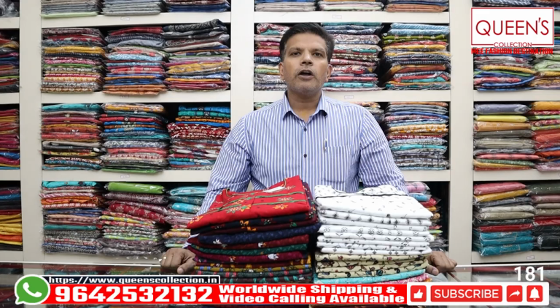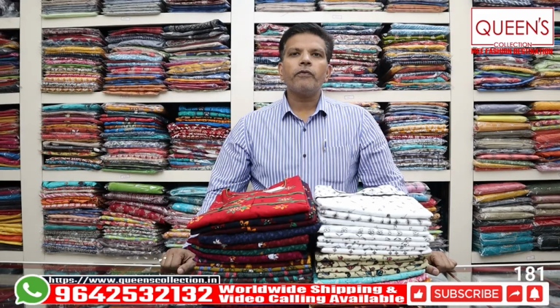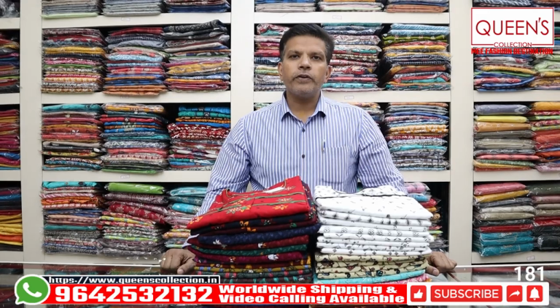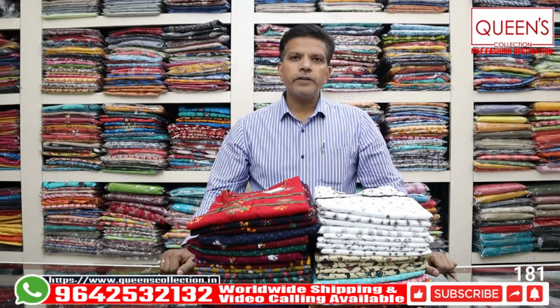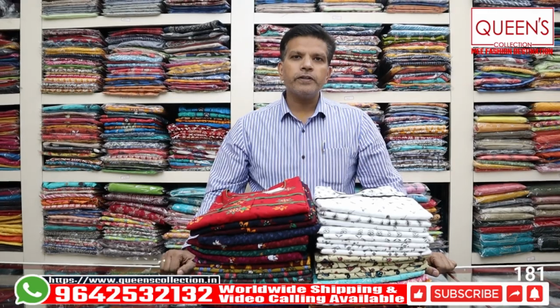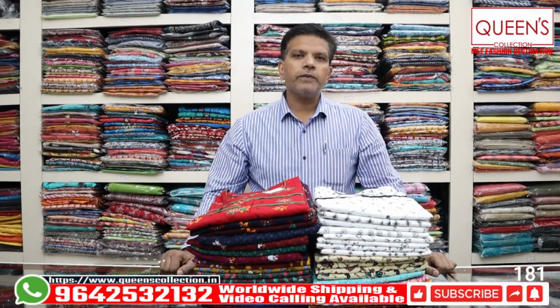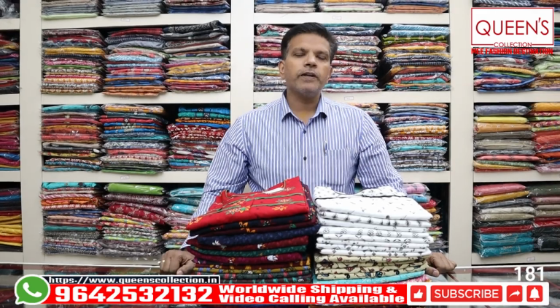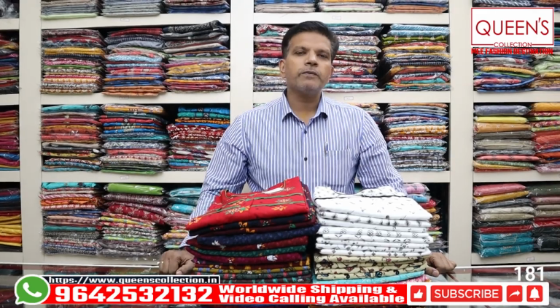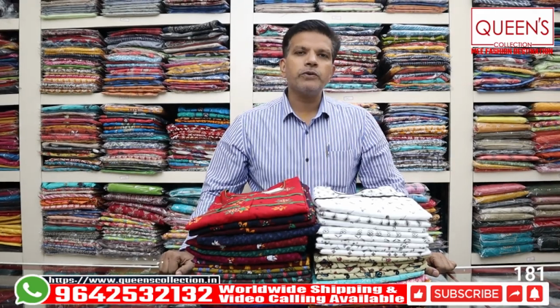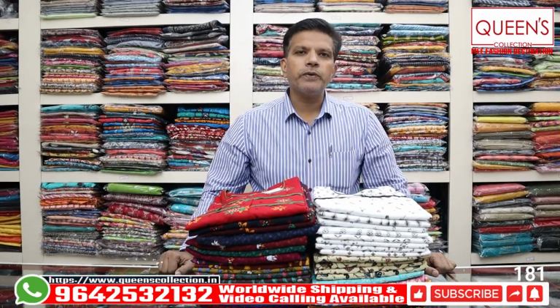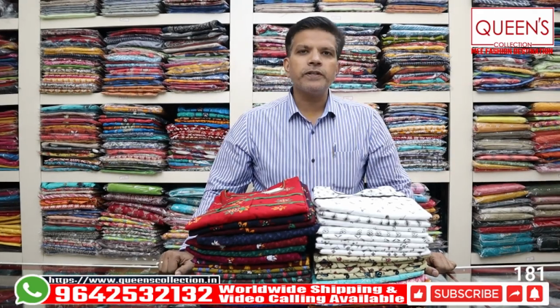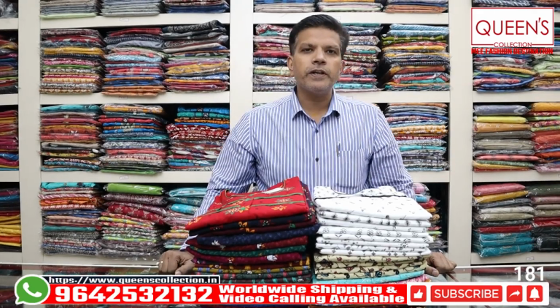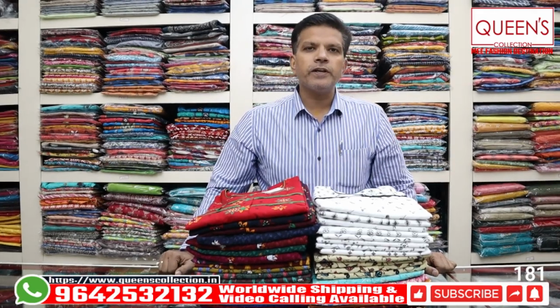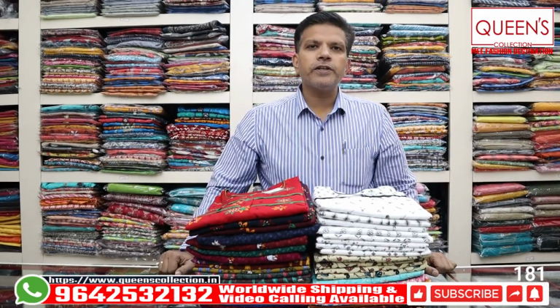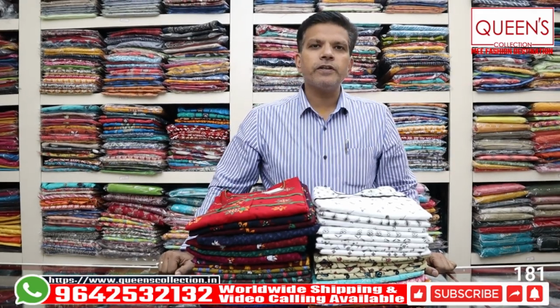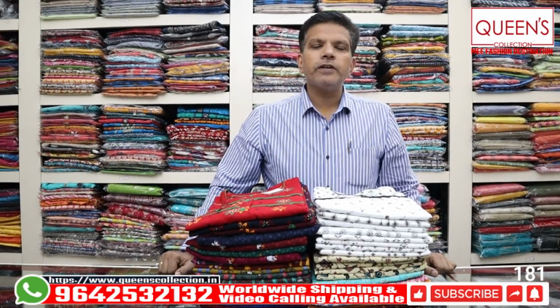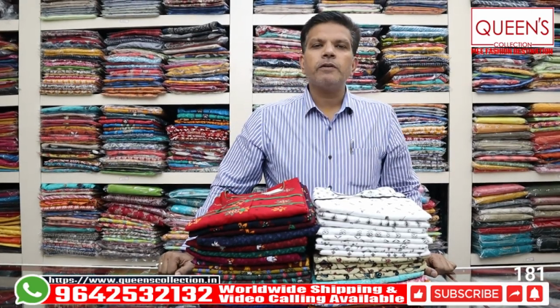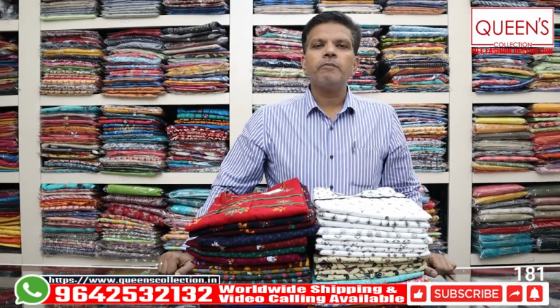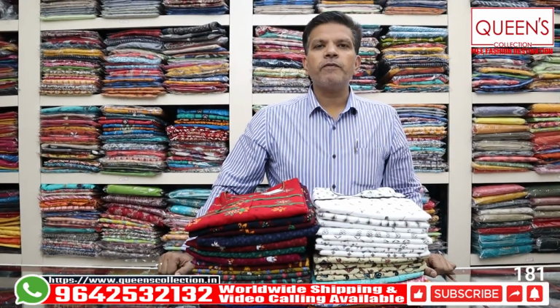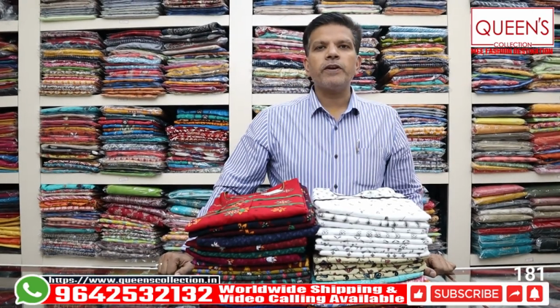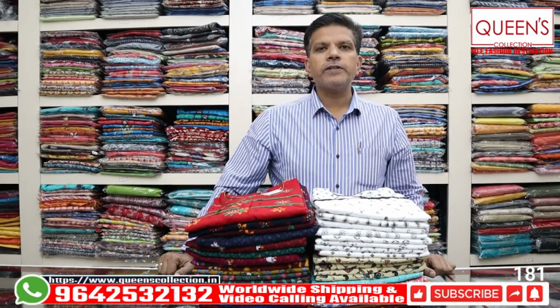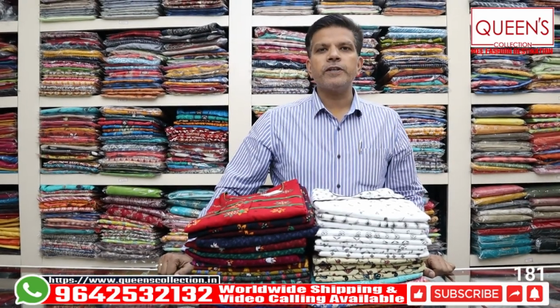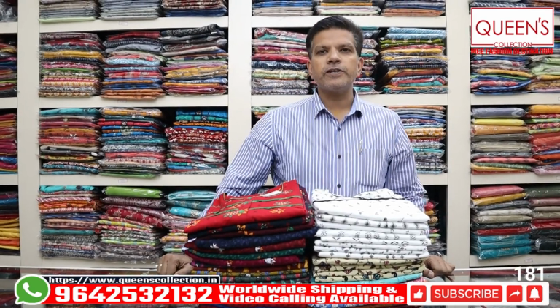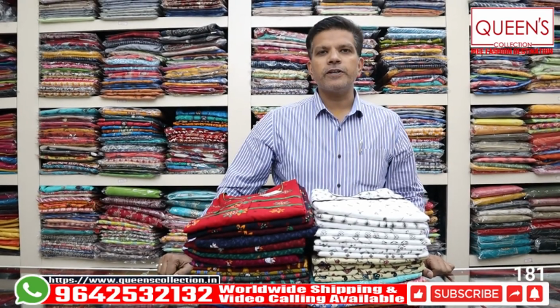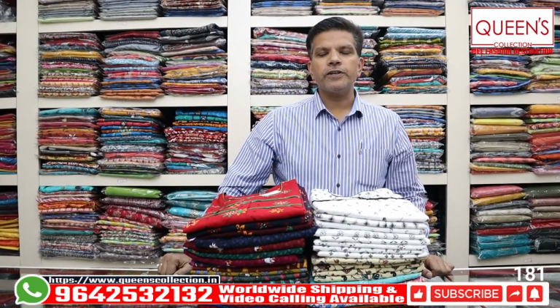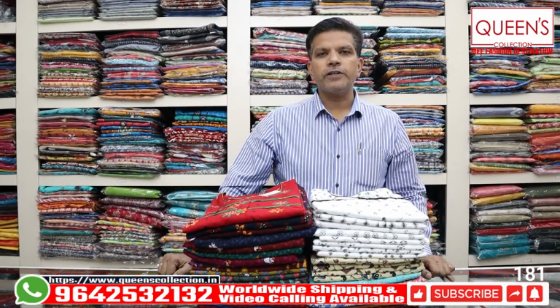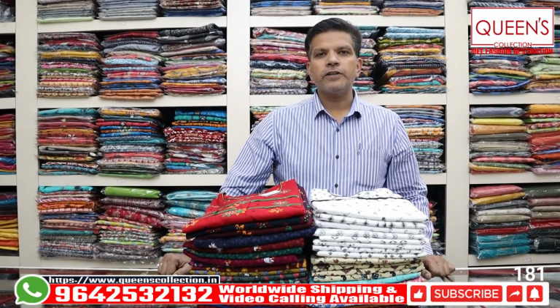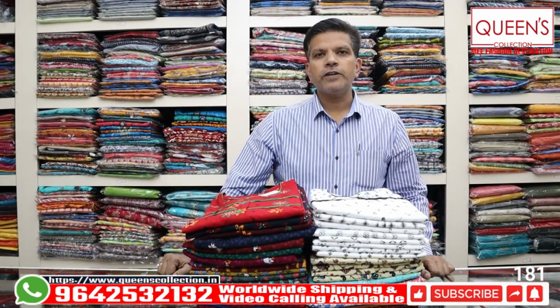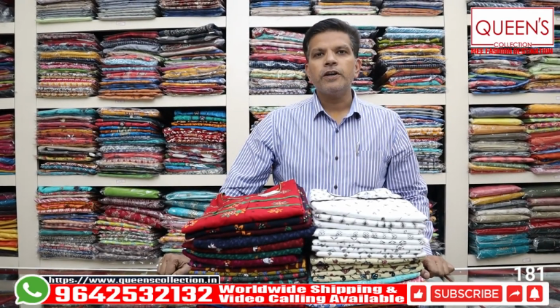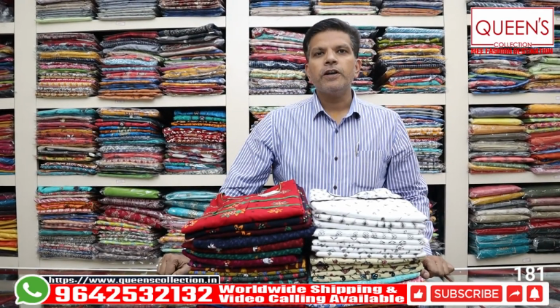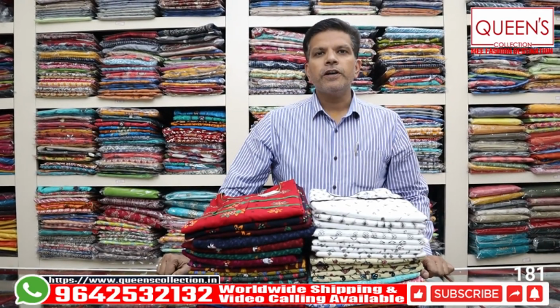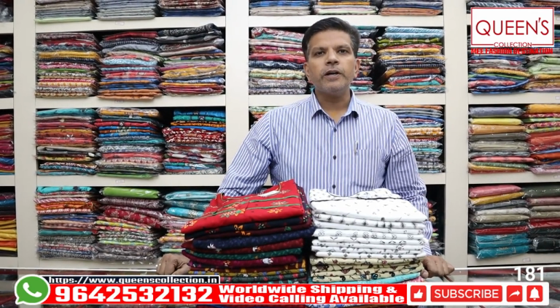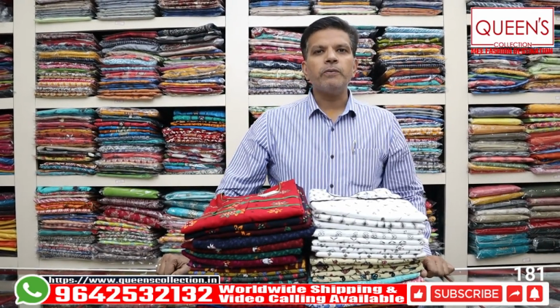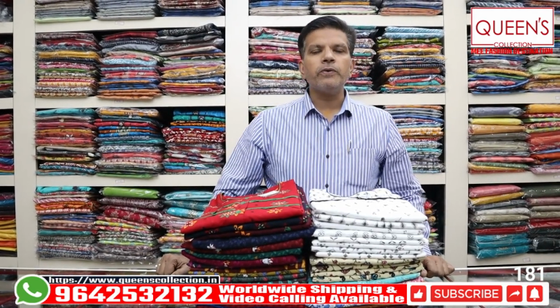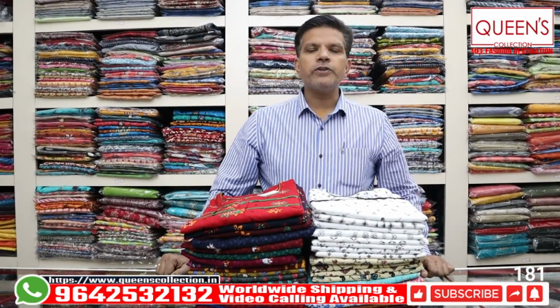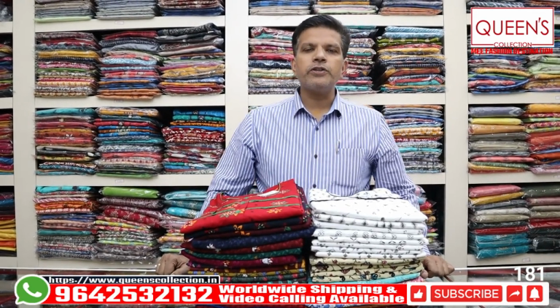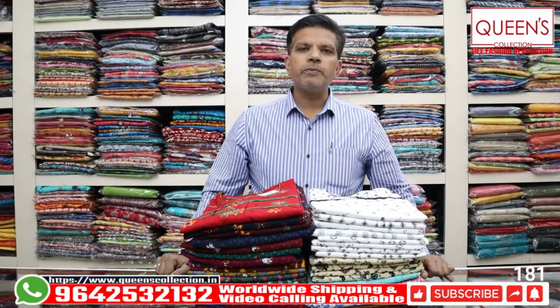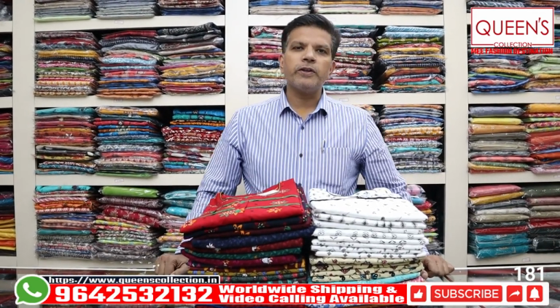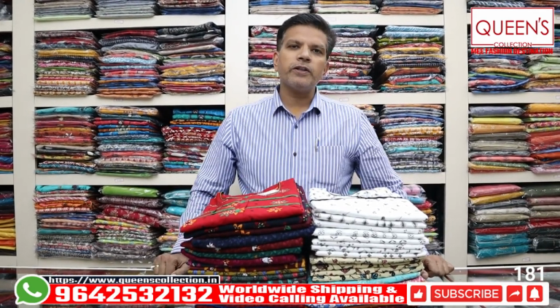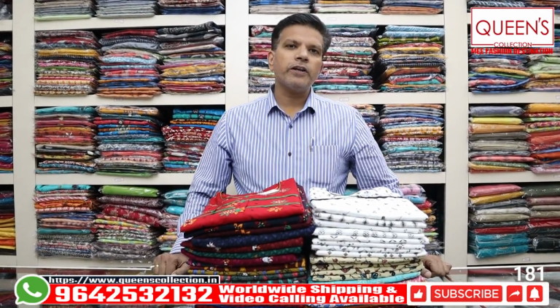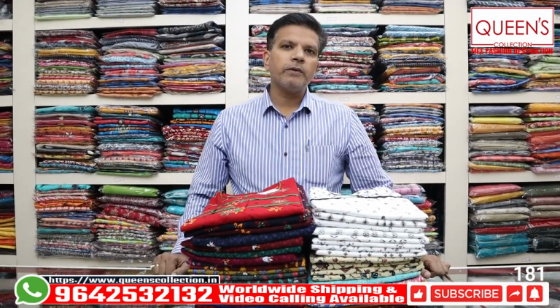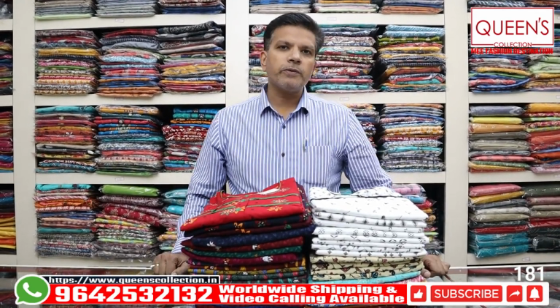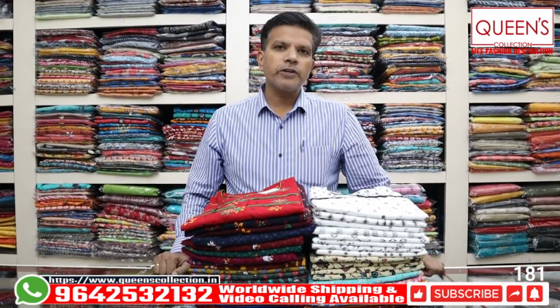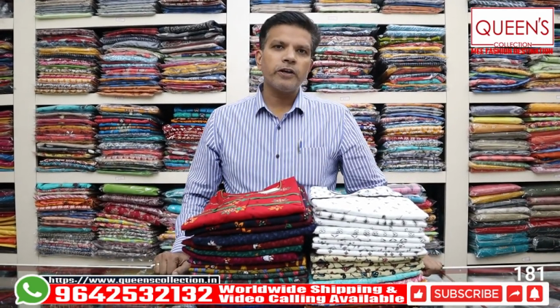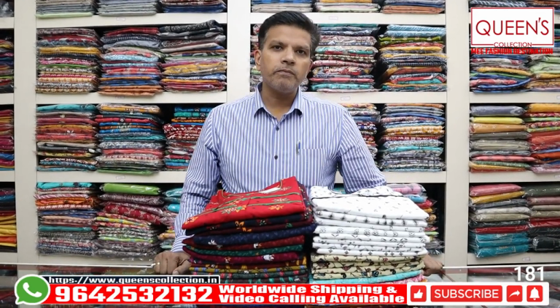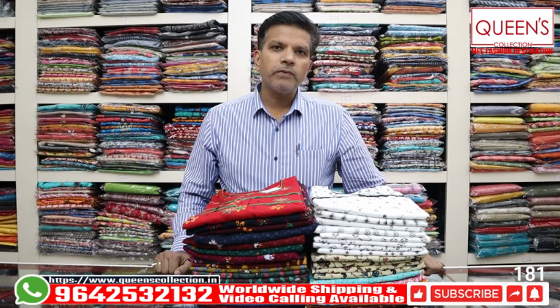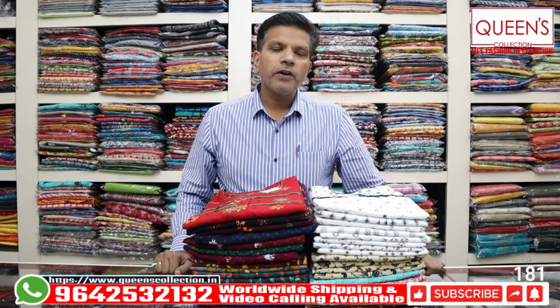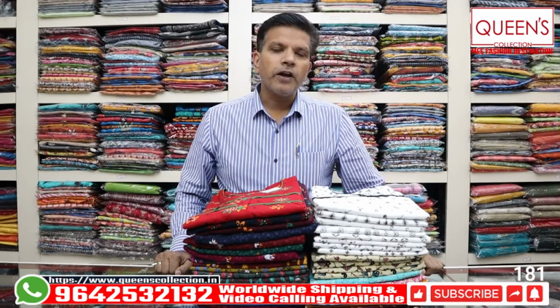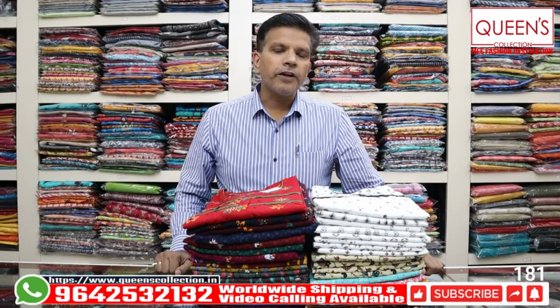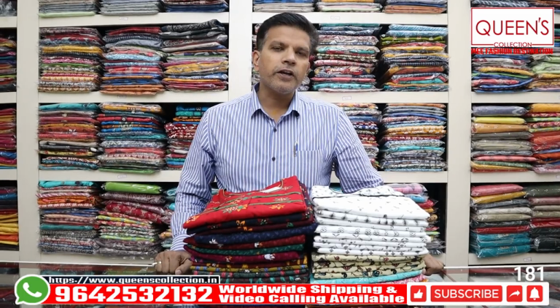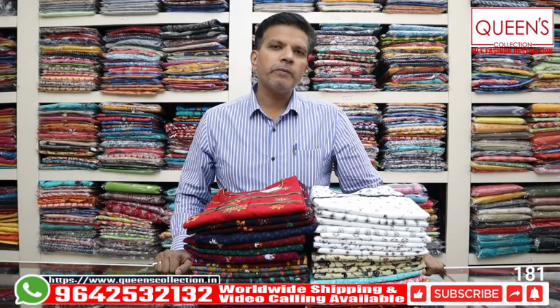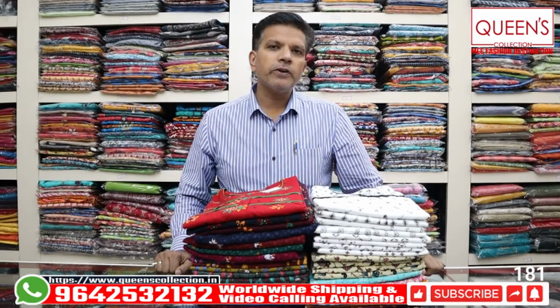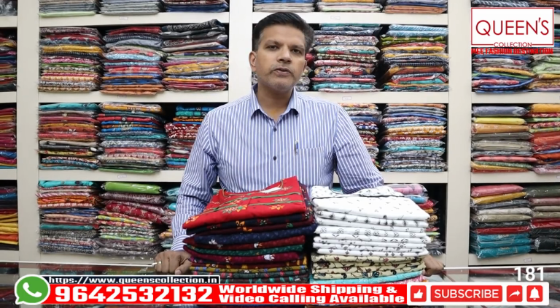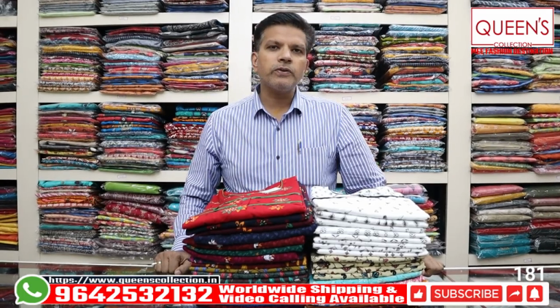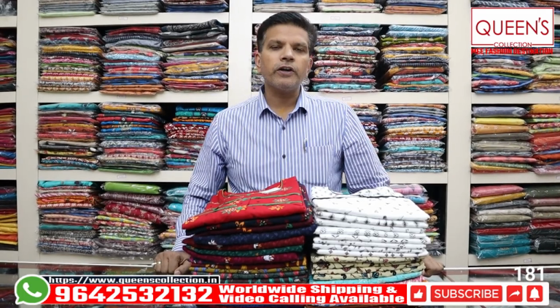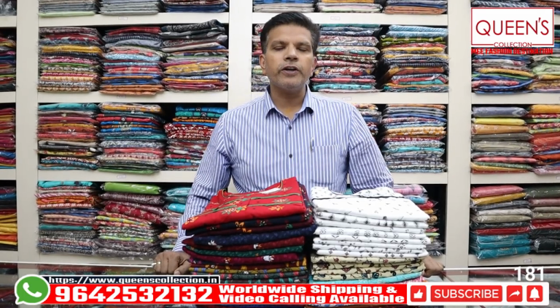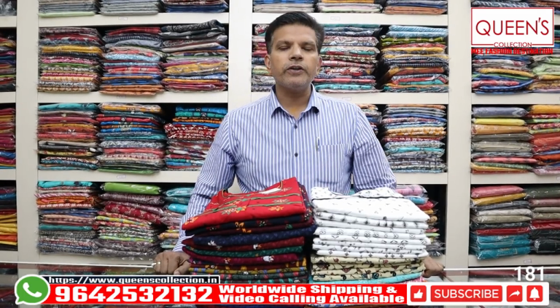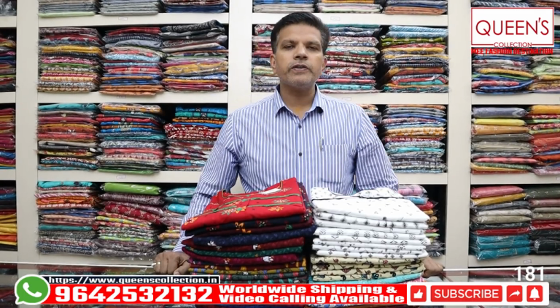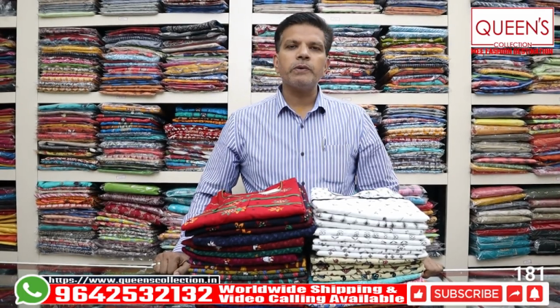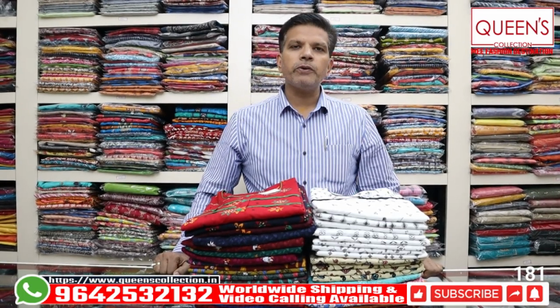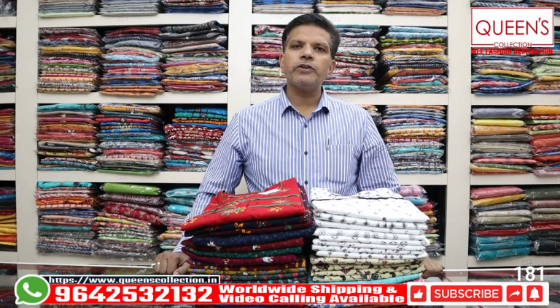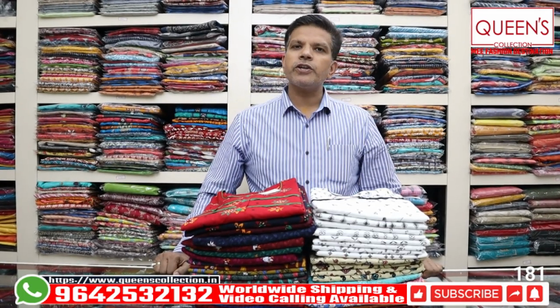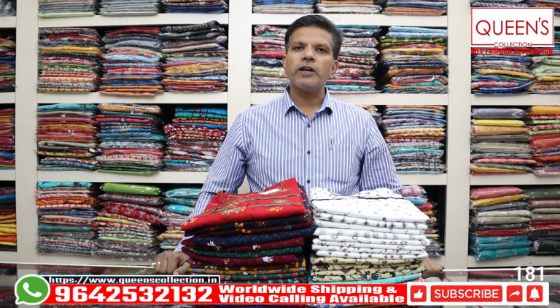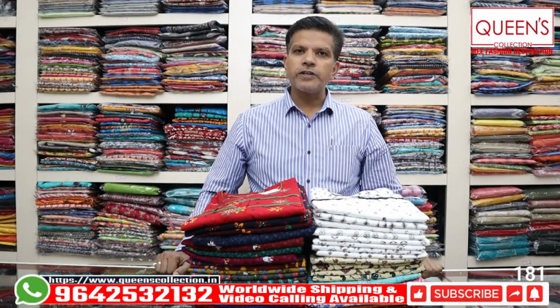Hello friends, welcome to the Queen's Collection. I am the Fashion Destination. Welcome to the Queen's Collection, and thank you all for your support.